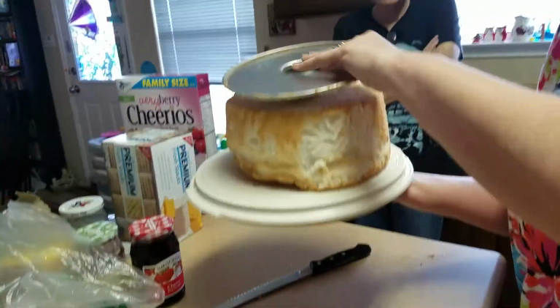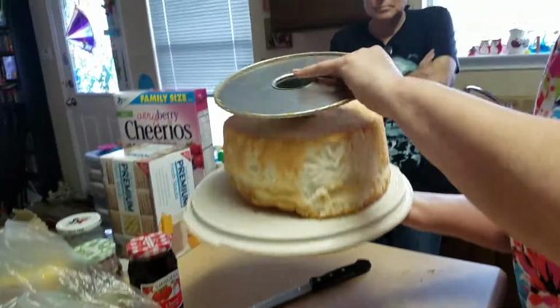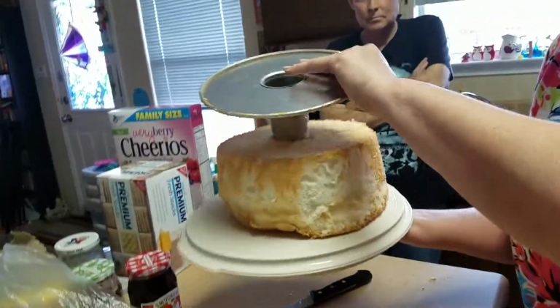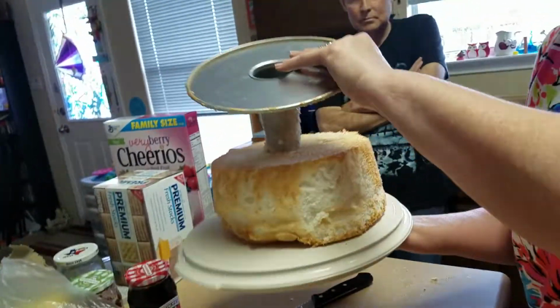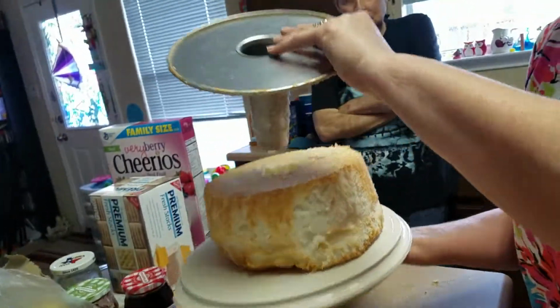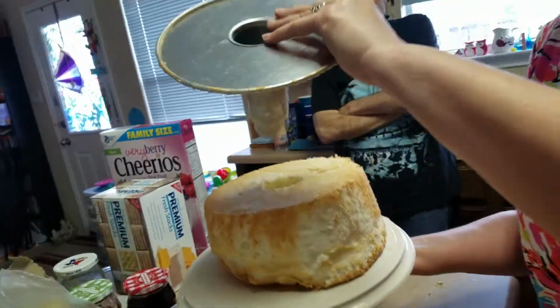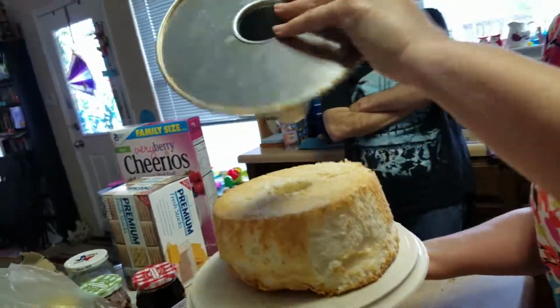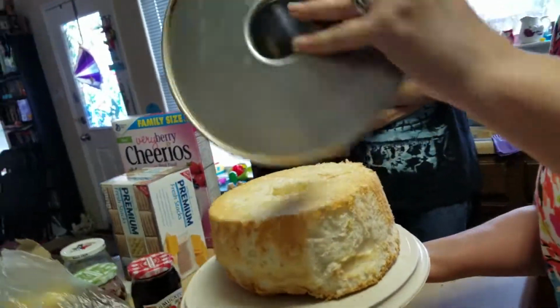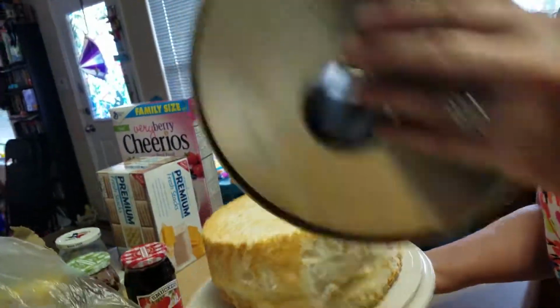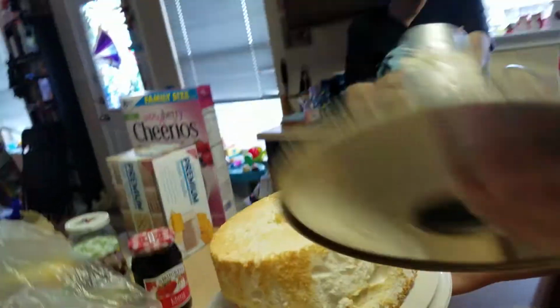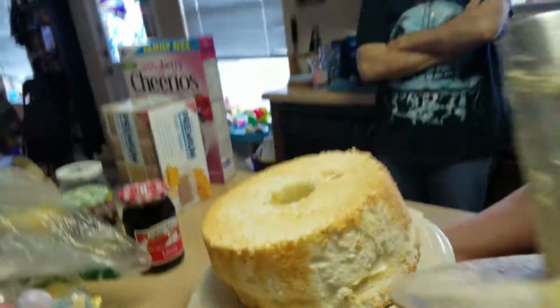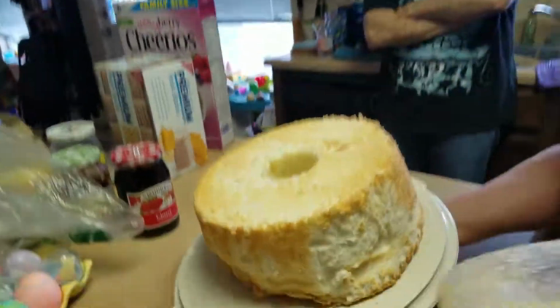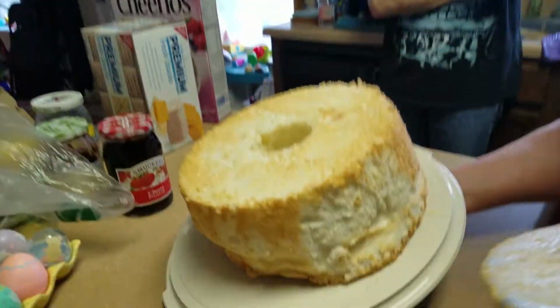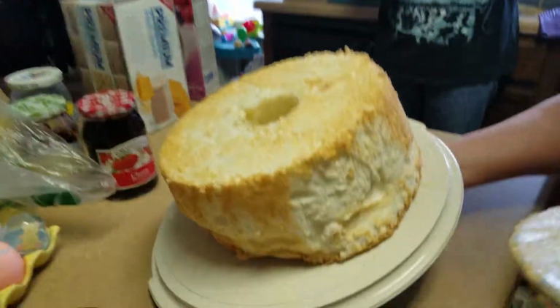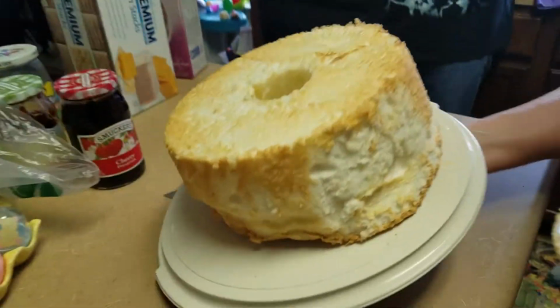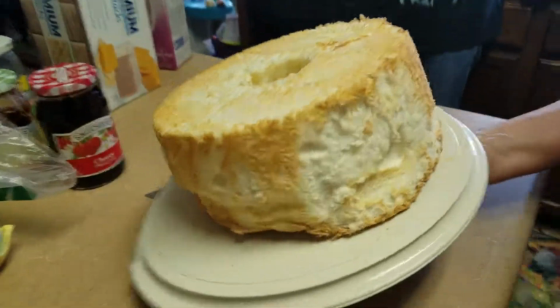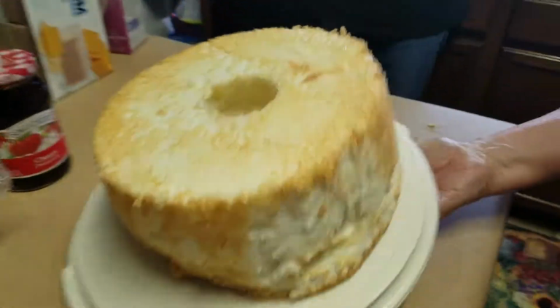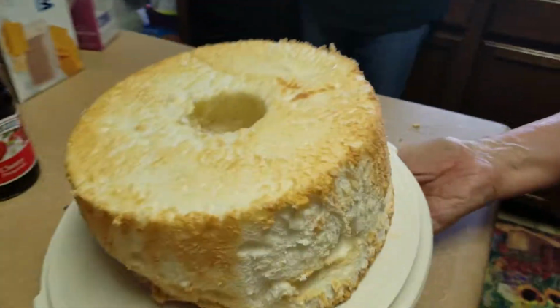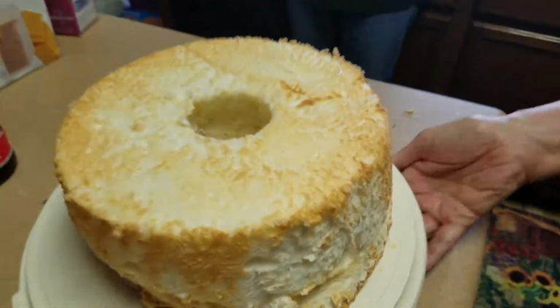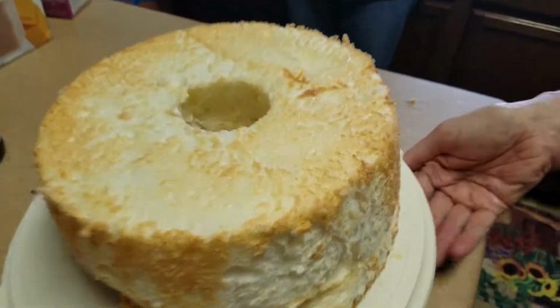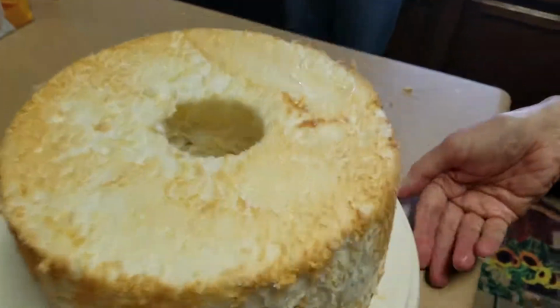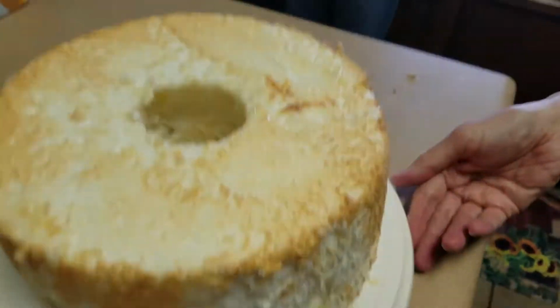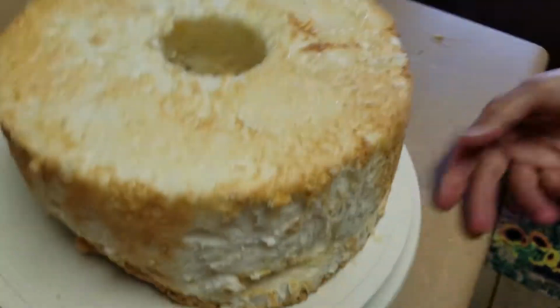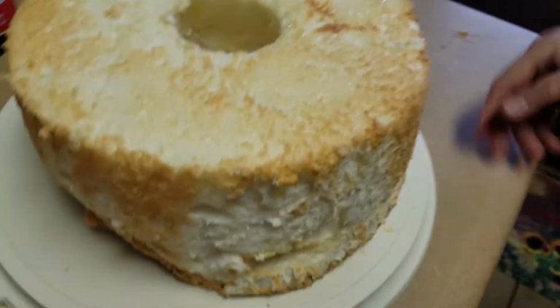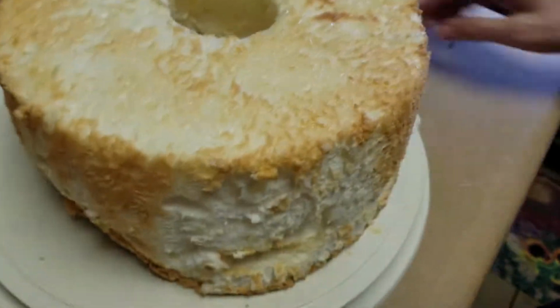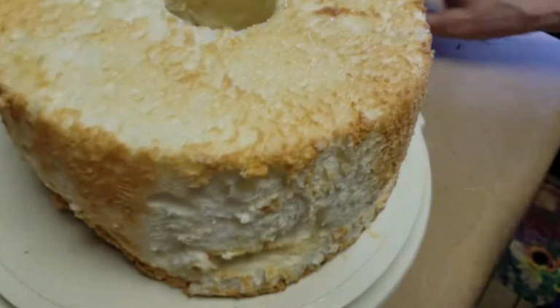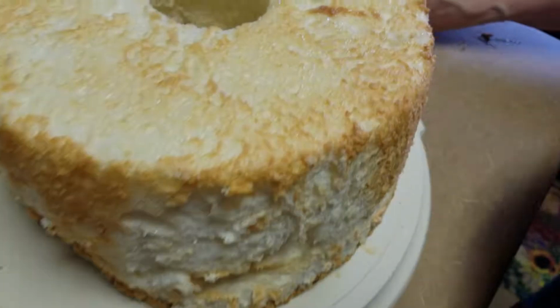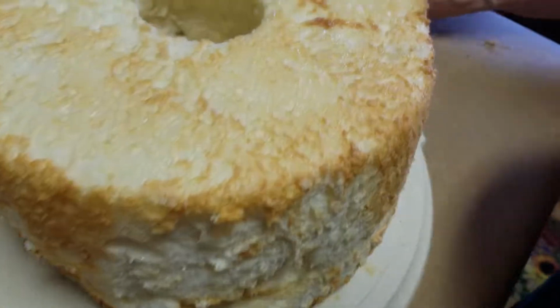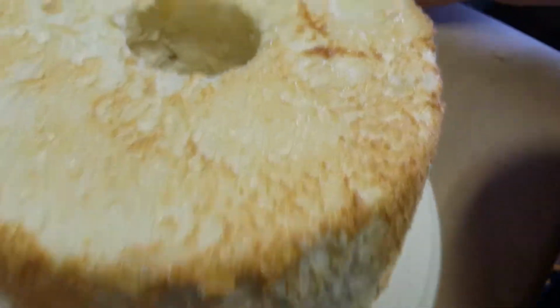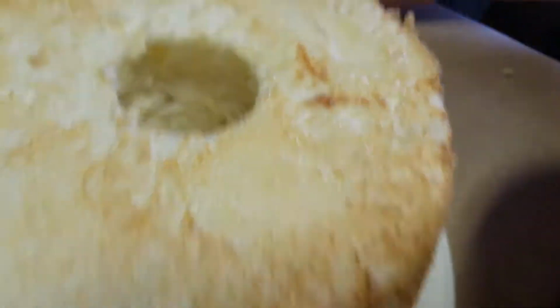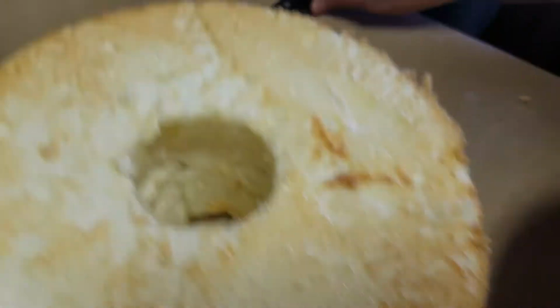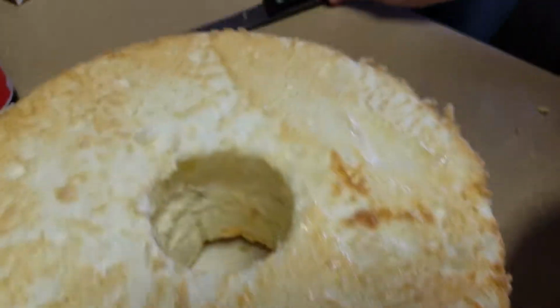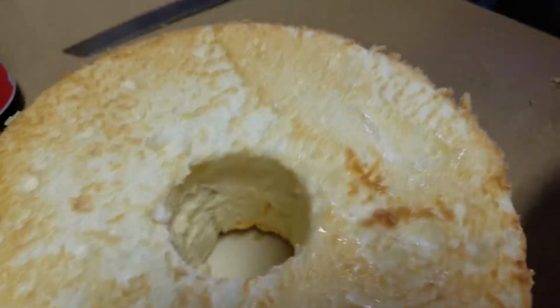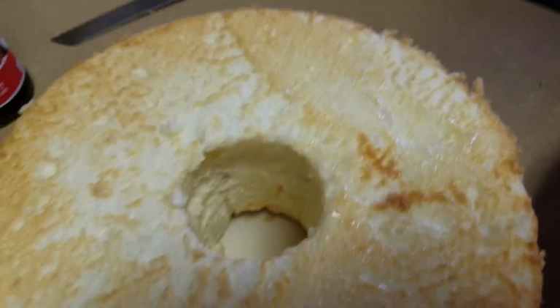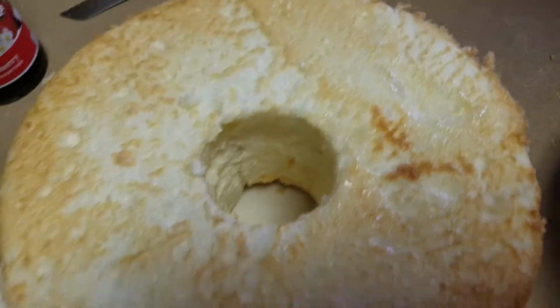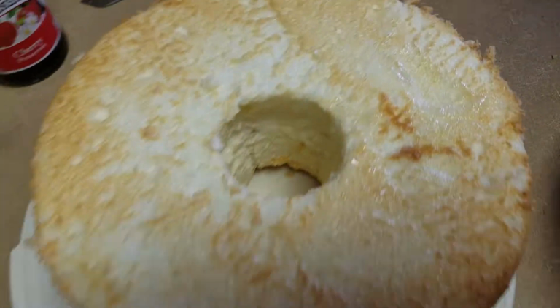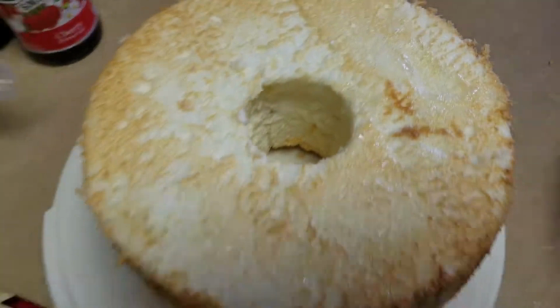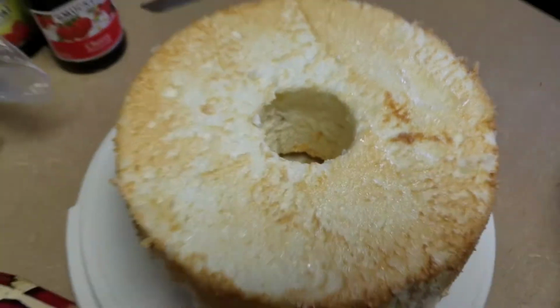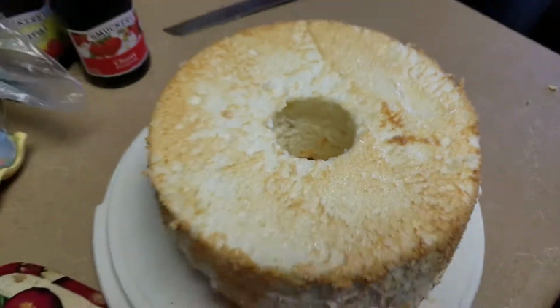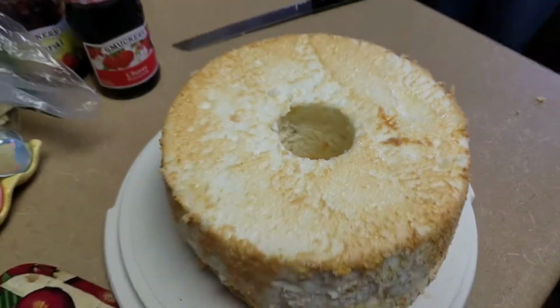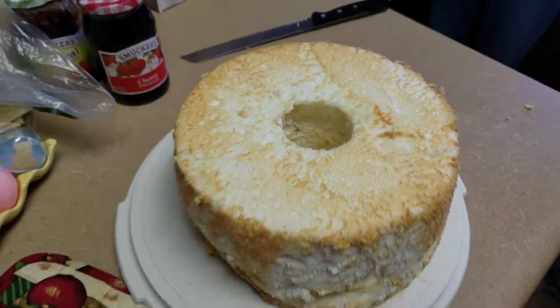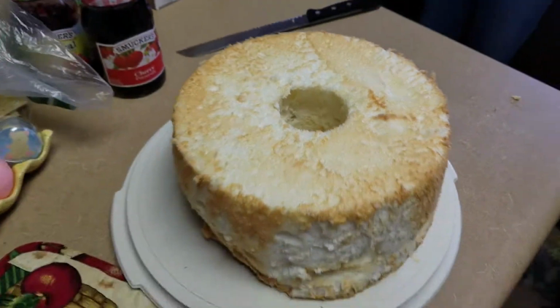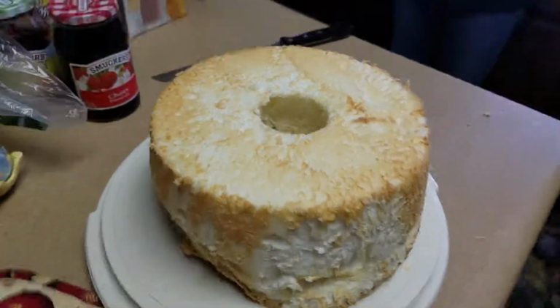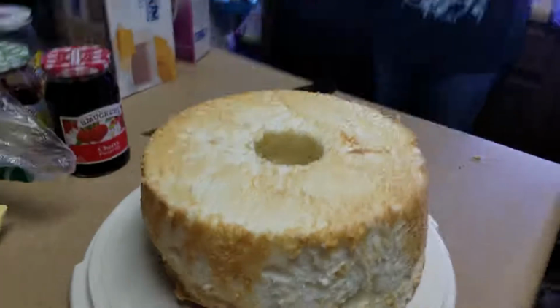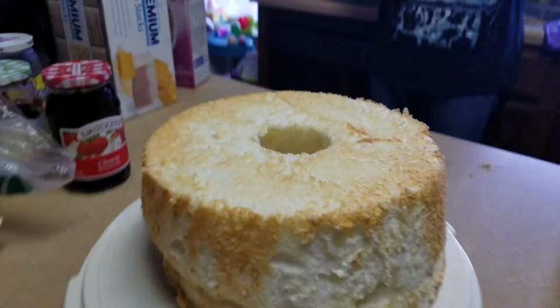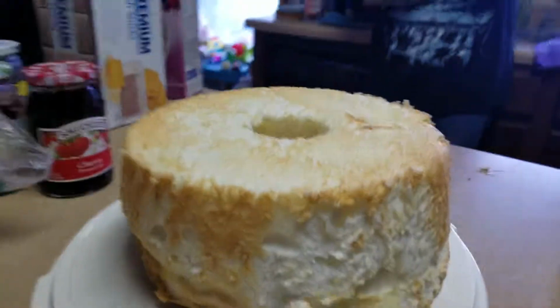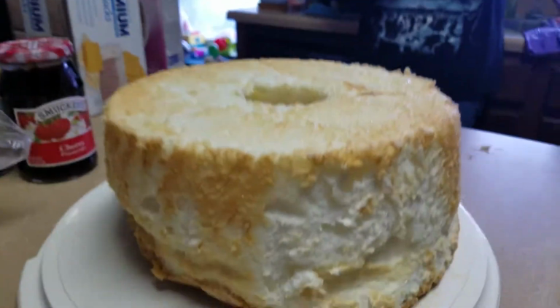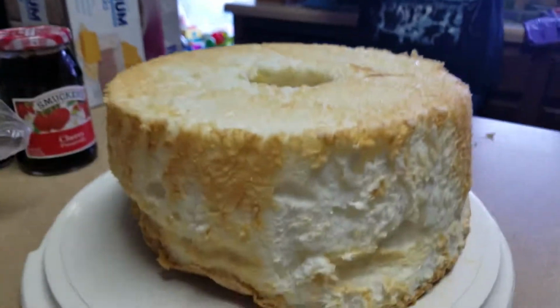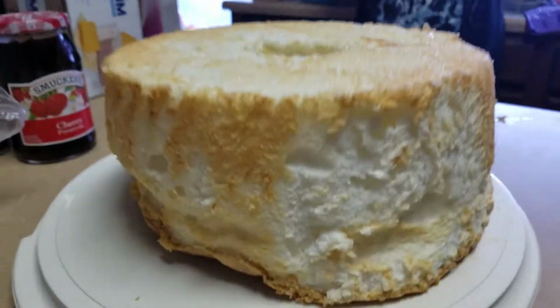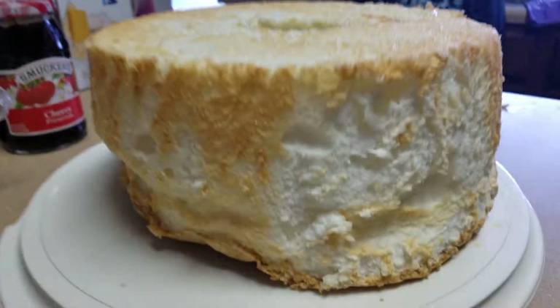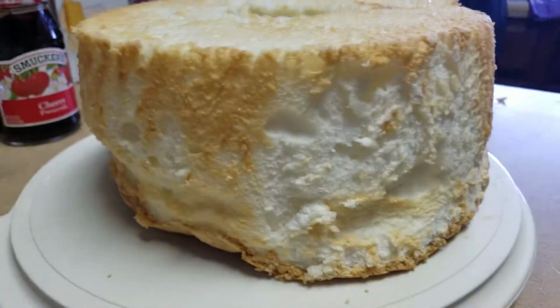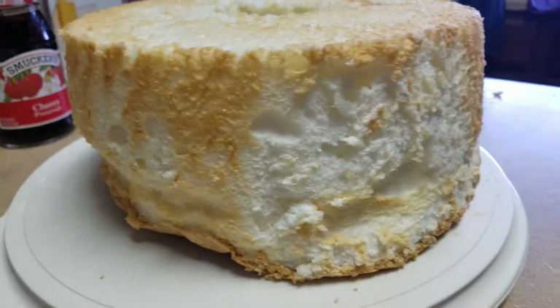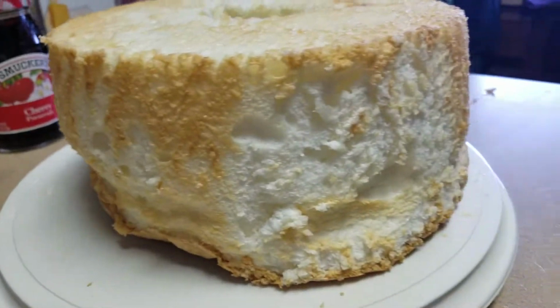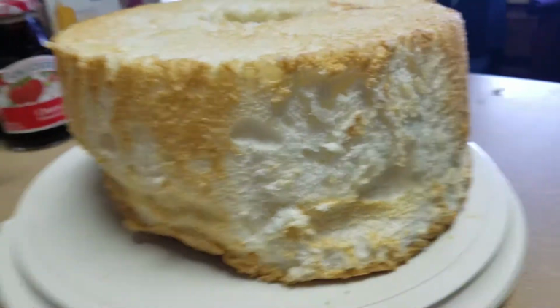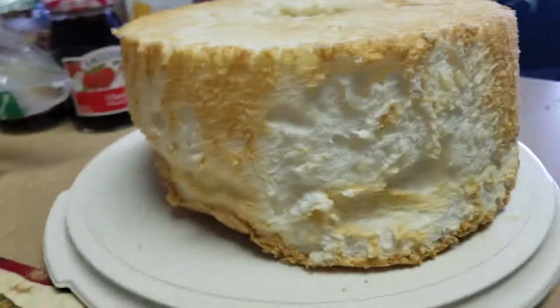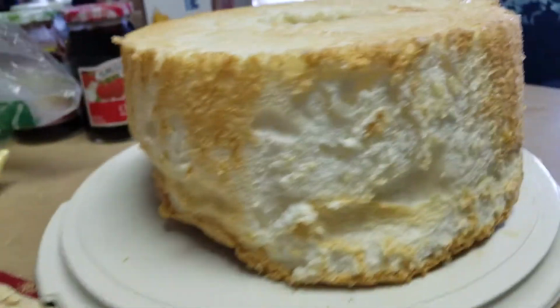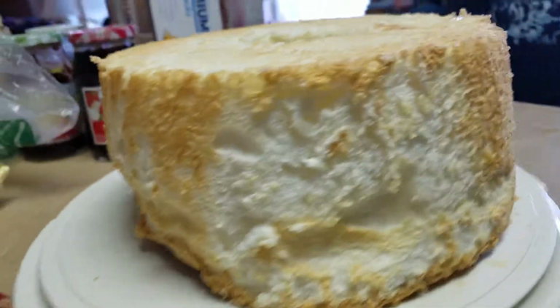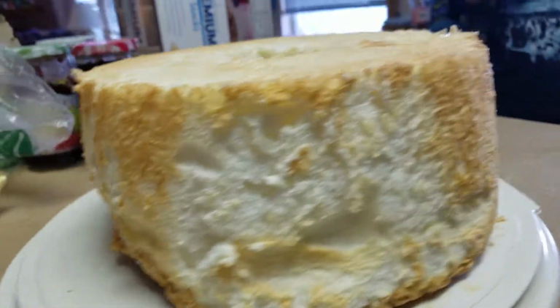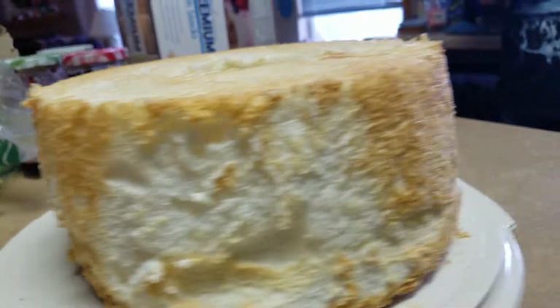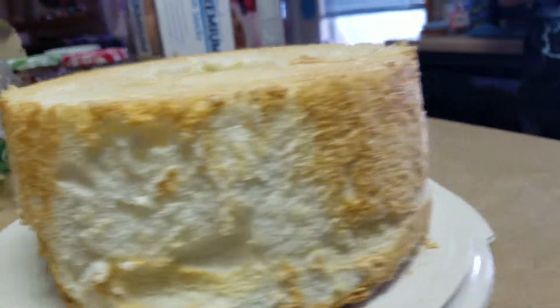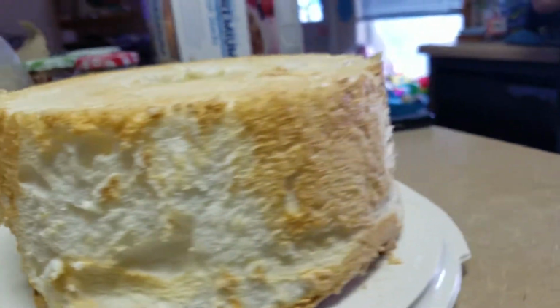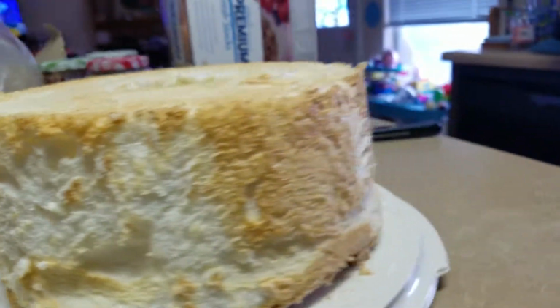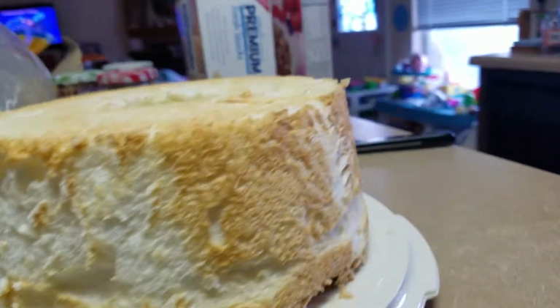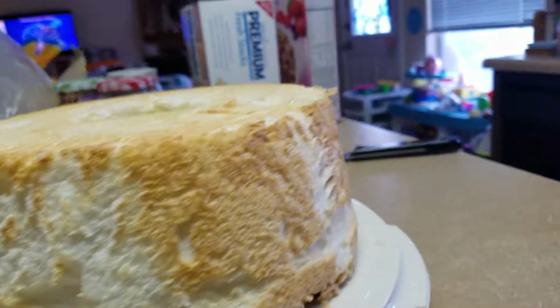Oh, Mom, it's beautiful! Yay! Oh, it's beautiful! It's gorgeous!